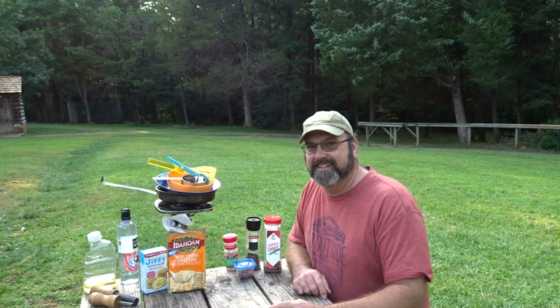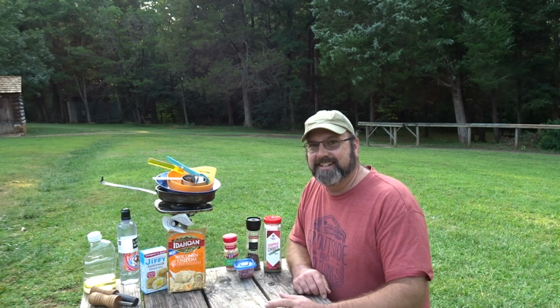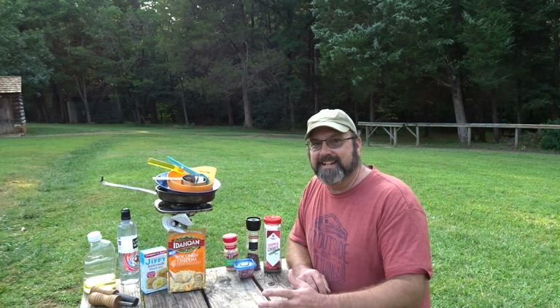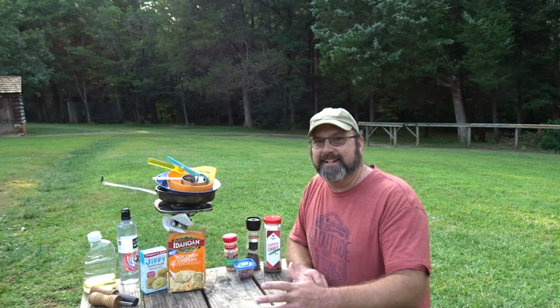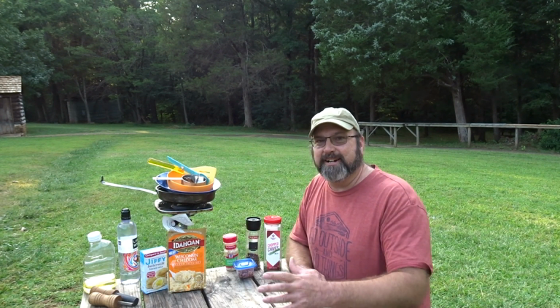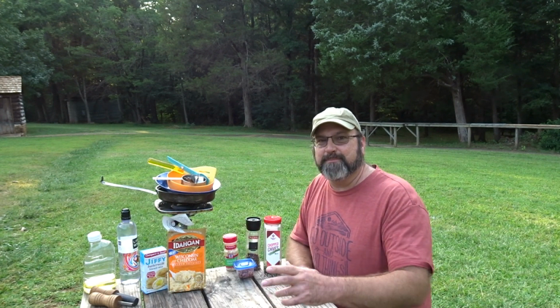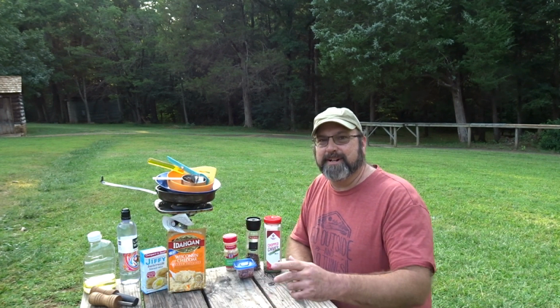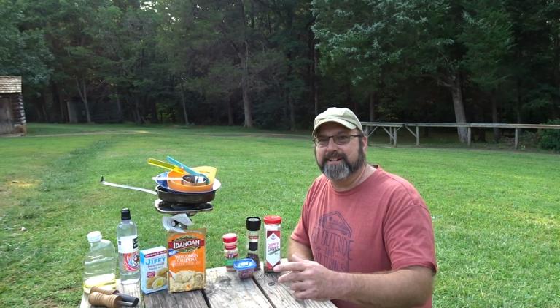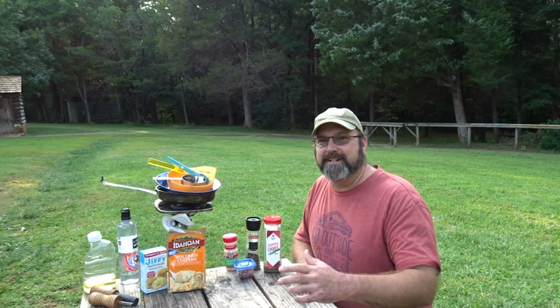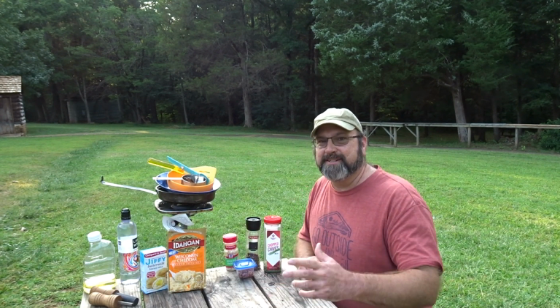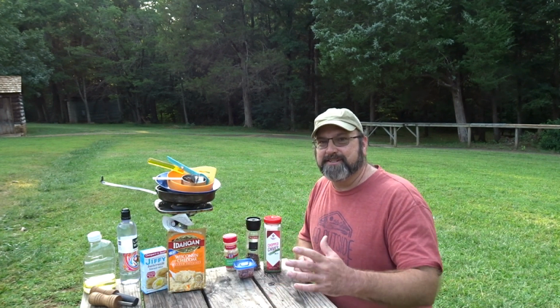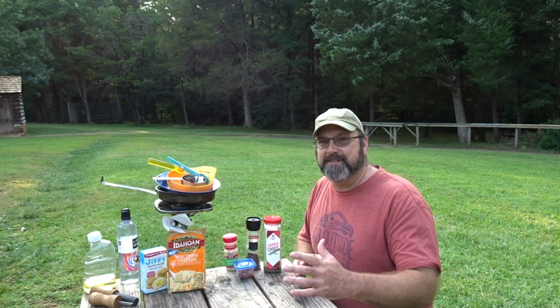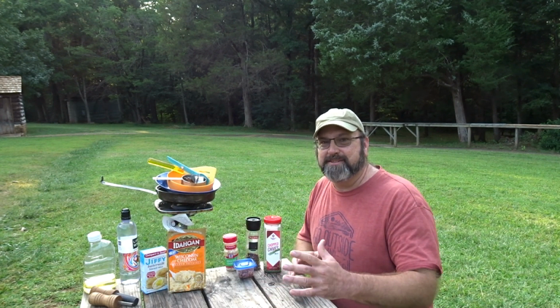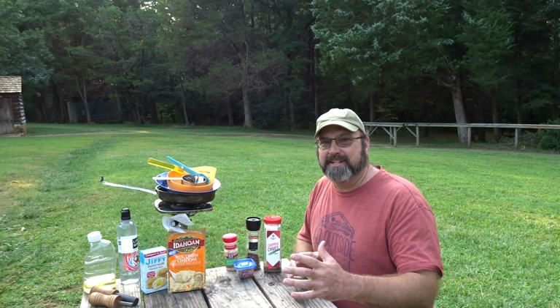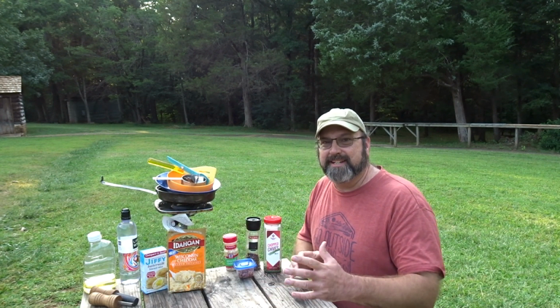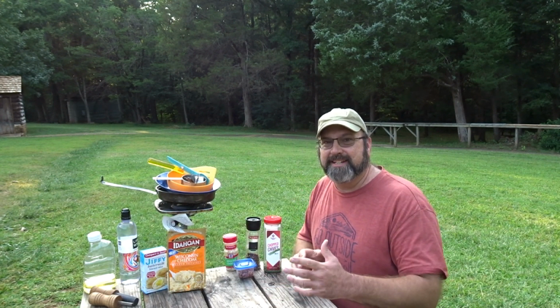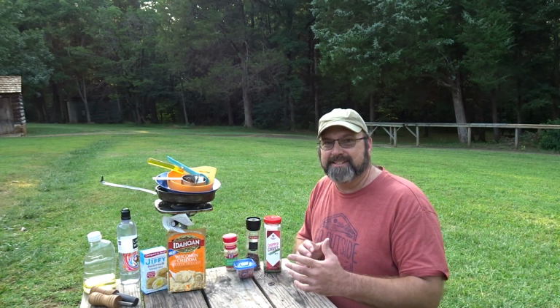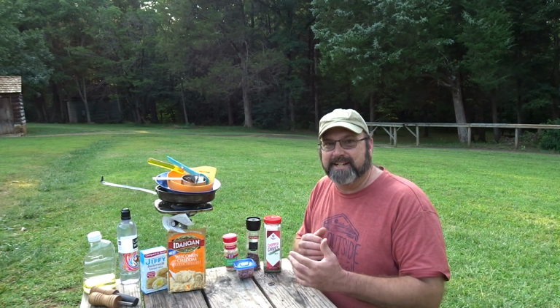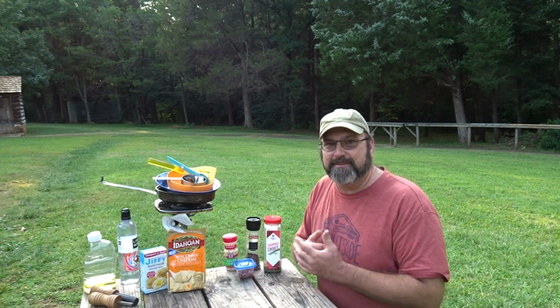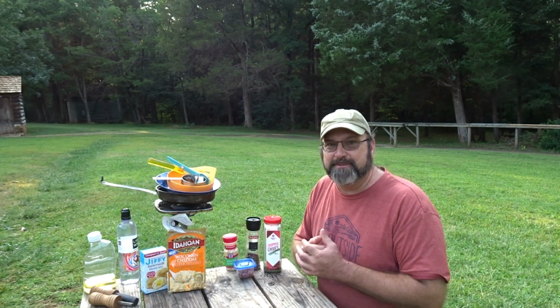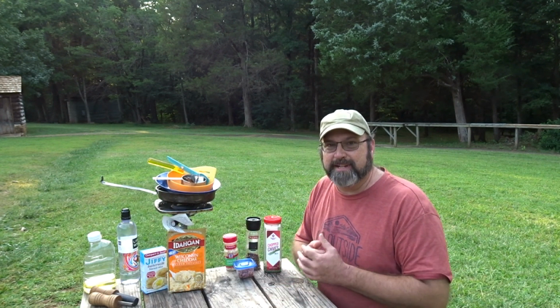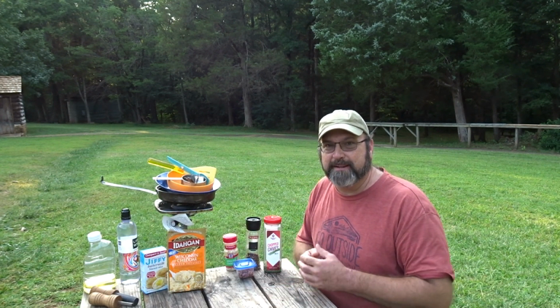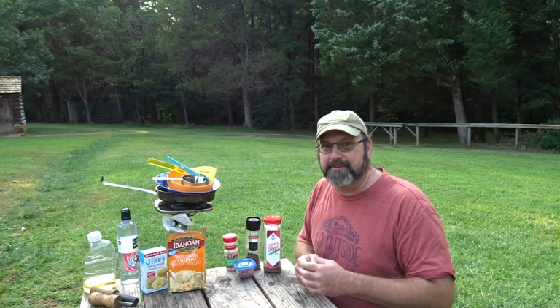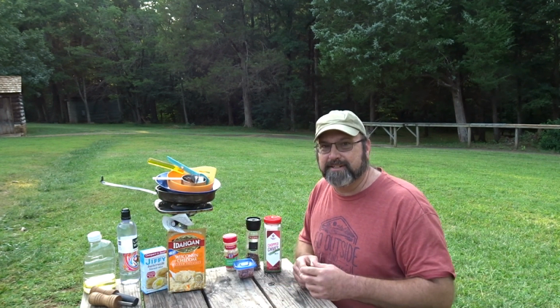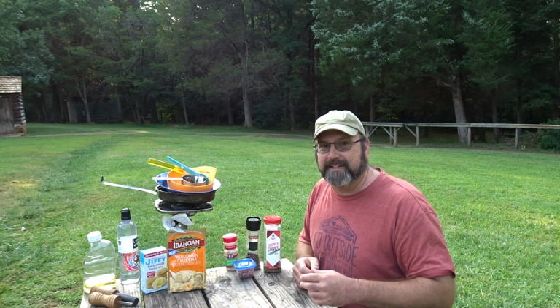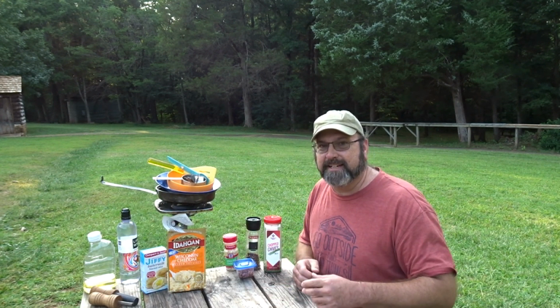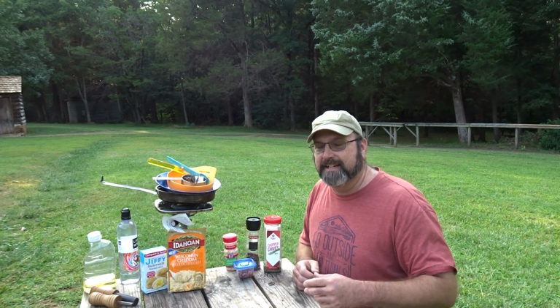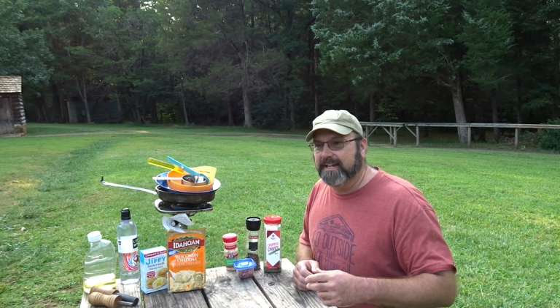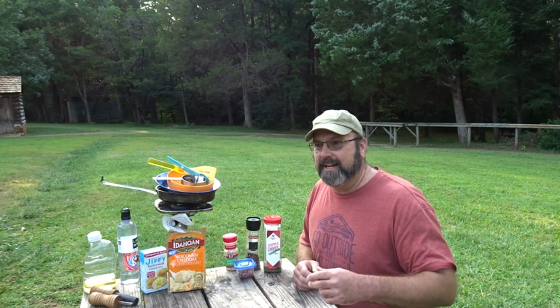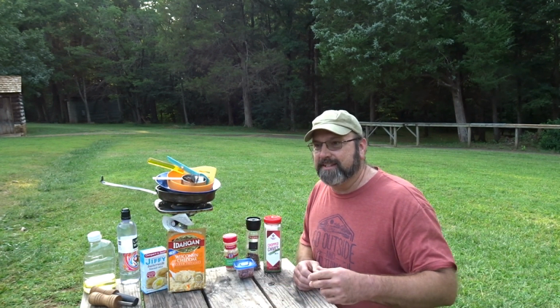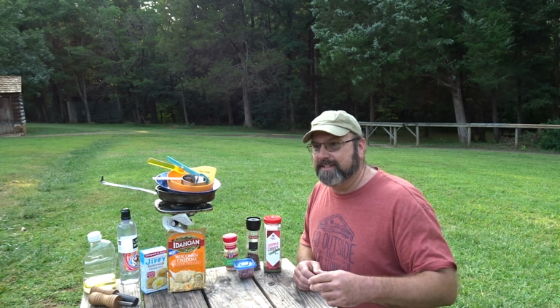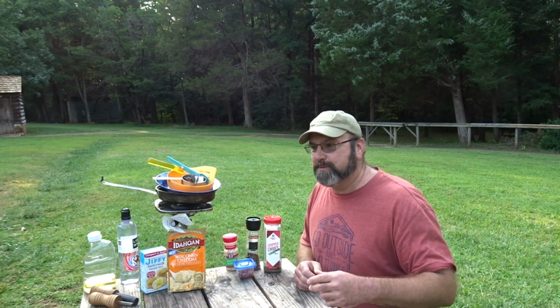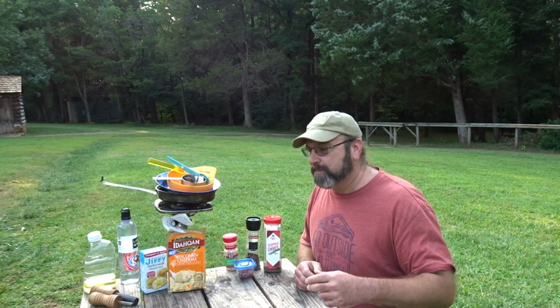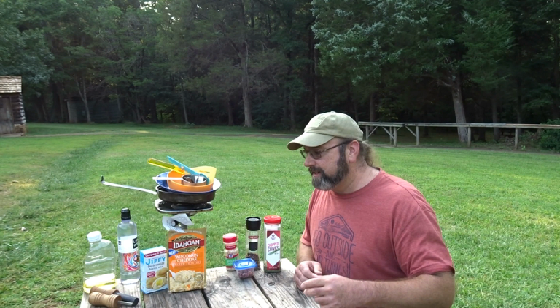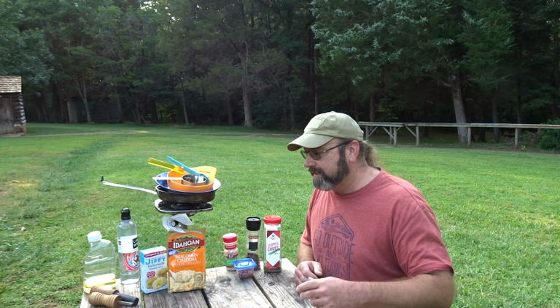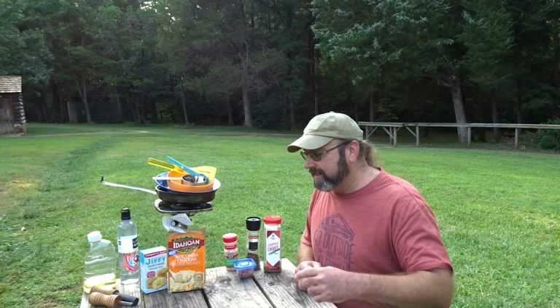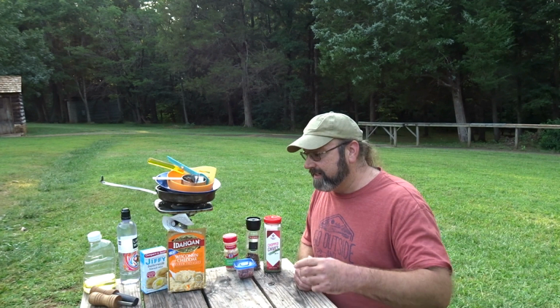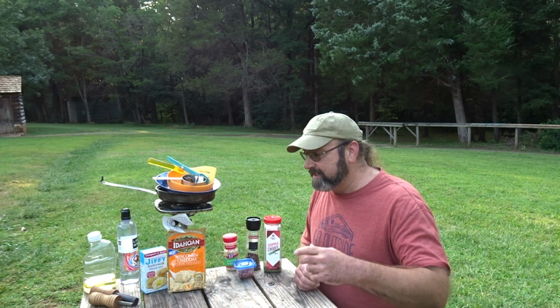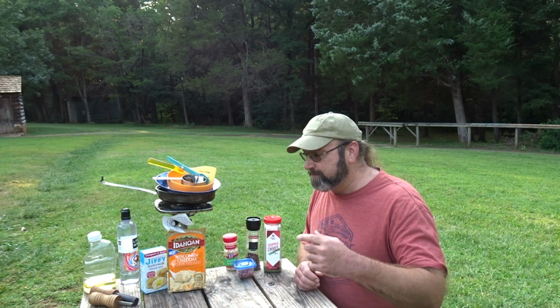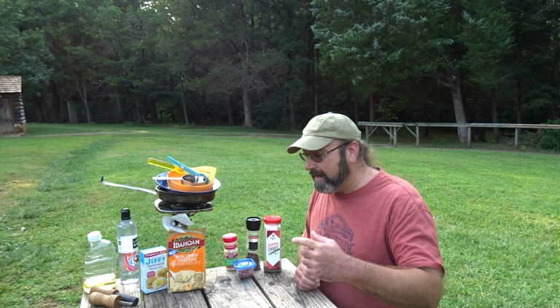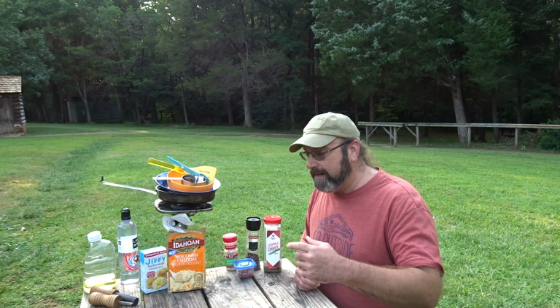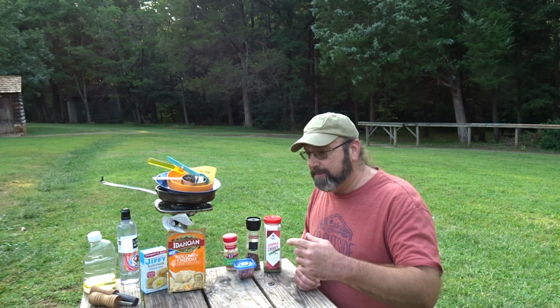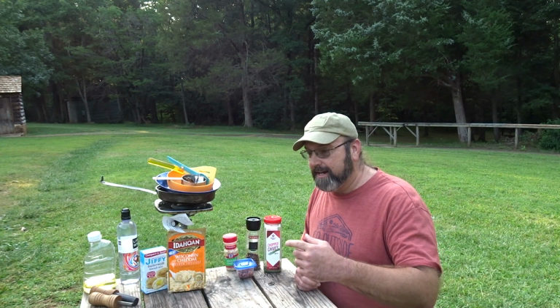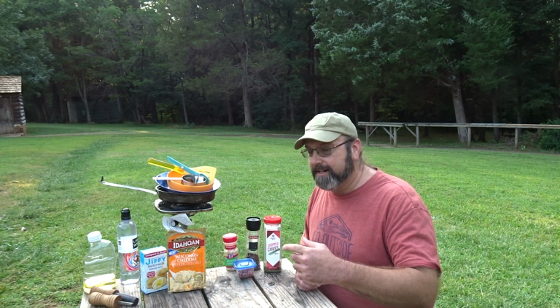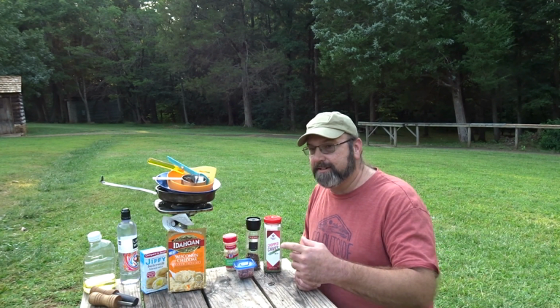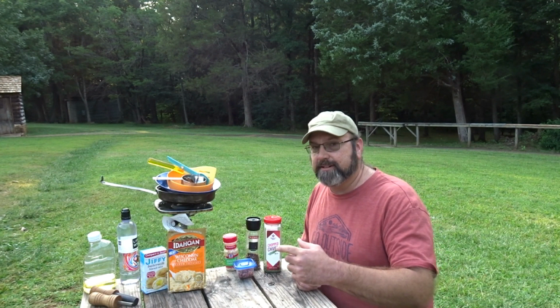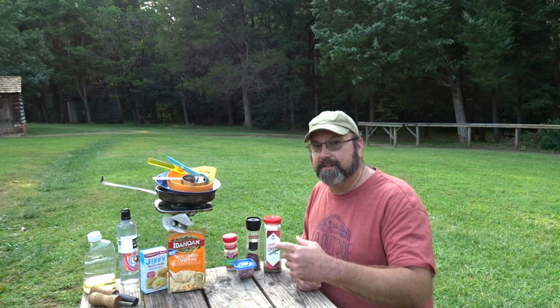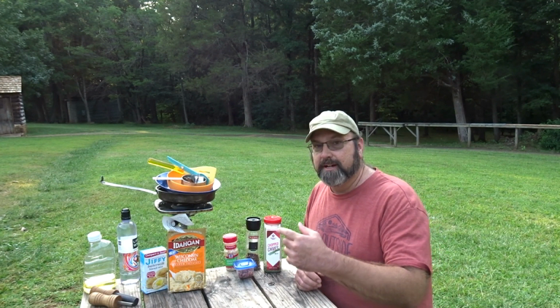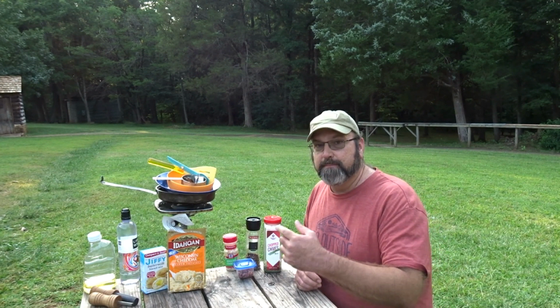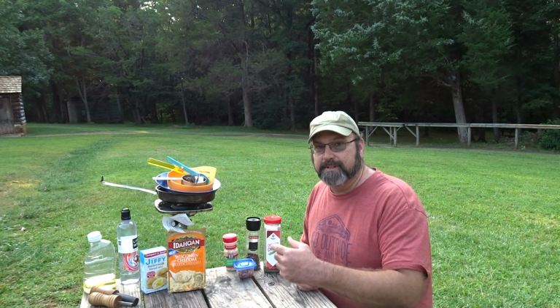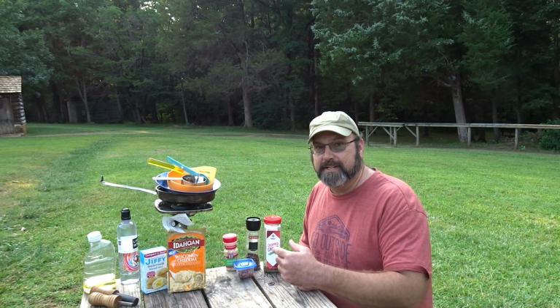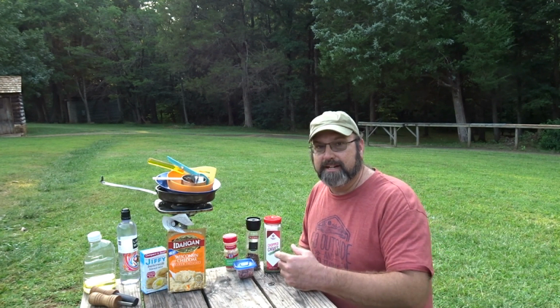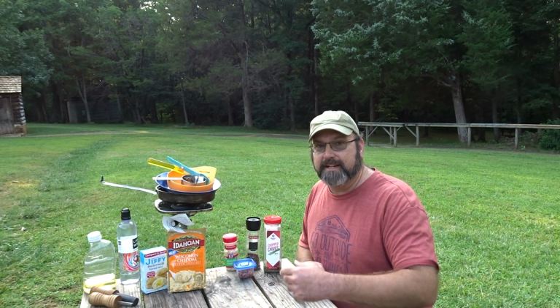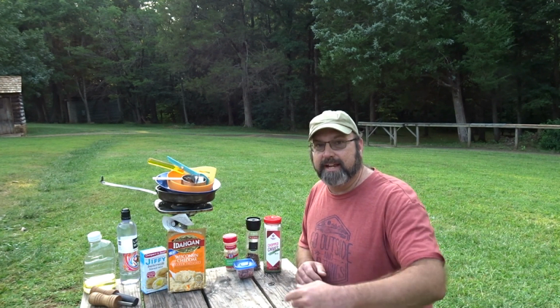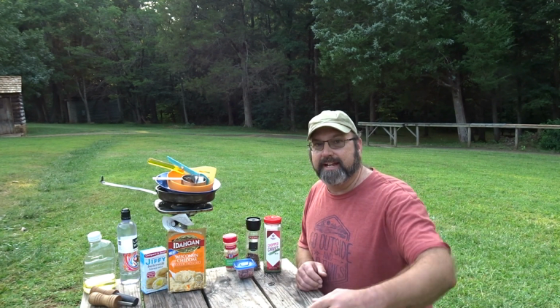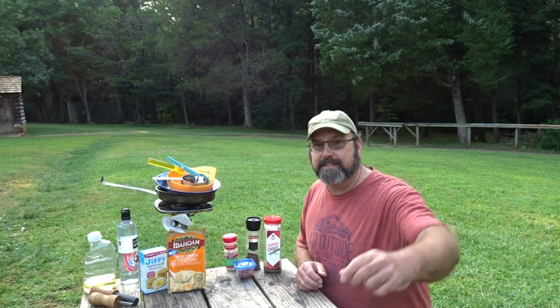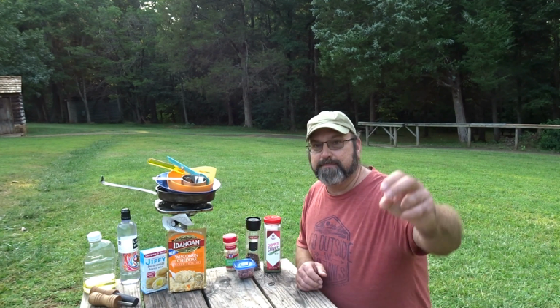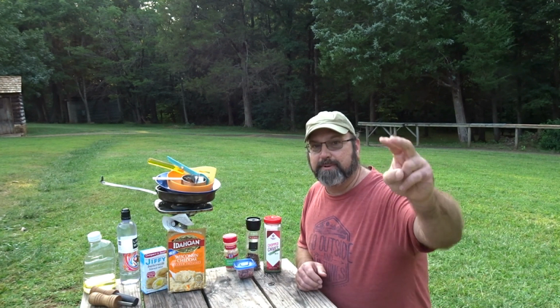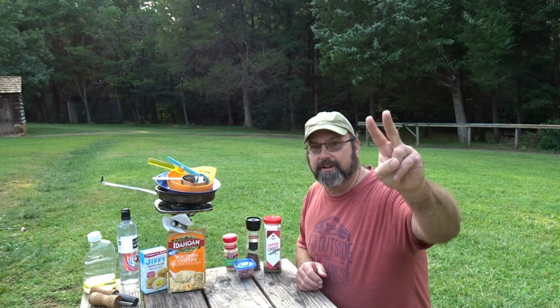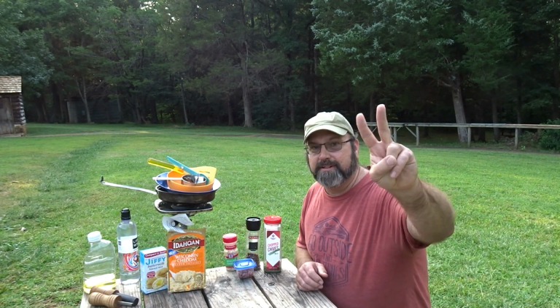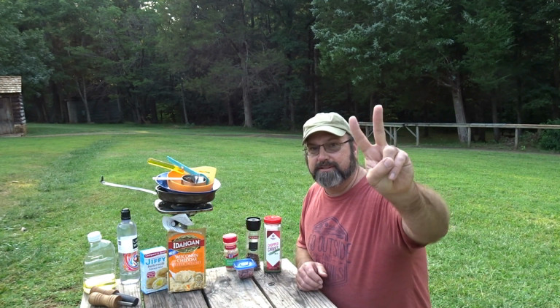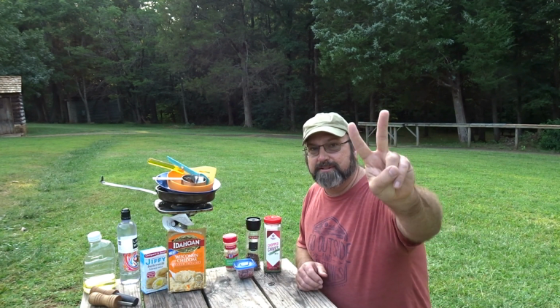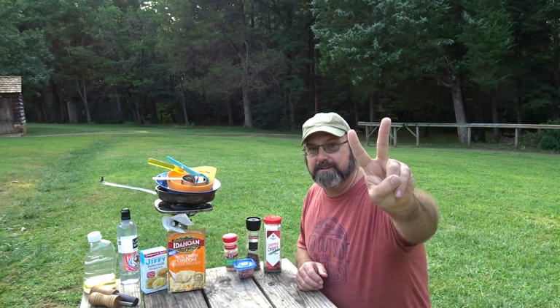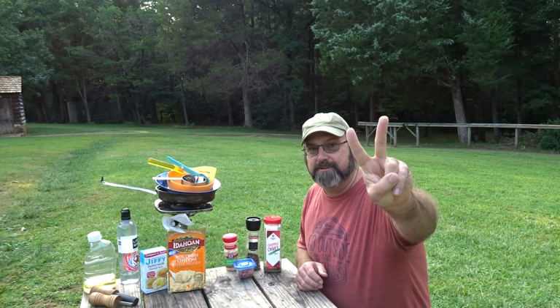Hey y'all, Bear here. It's Tuesday — time for some camp cooking, and this week is Backpacker Potato Cakes Part 2.